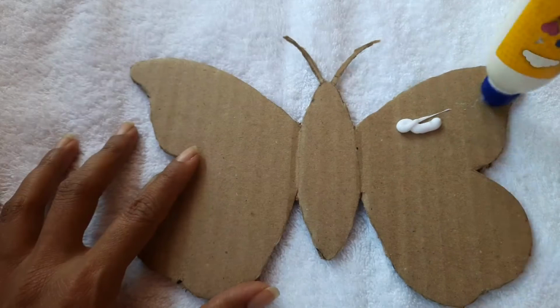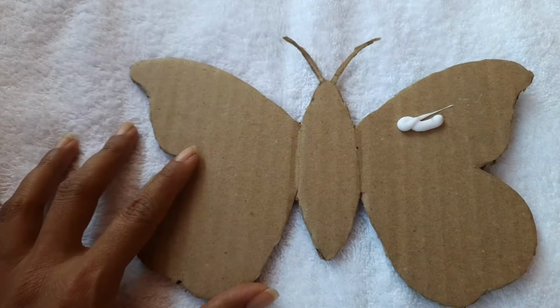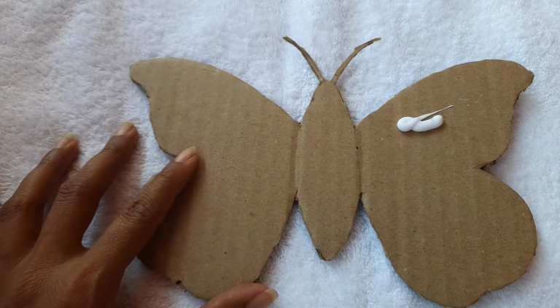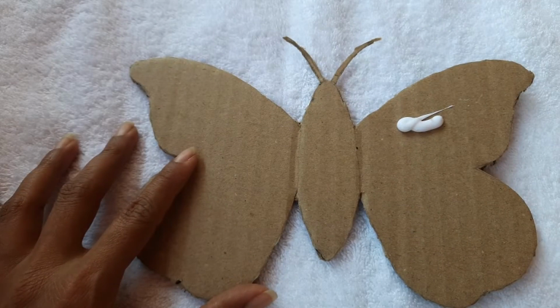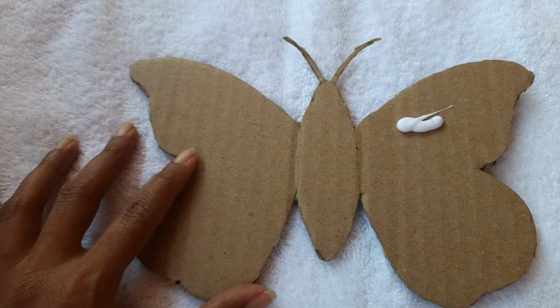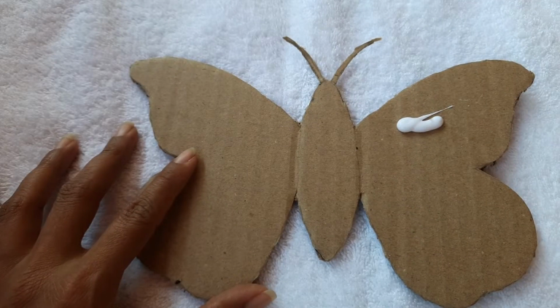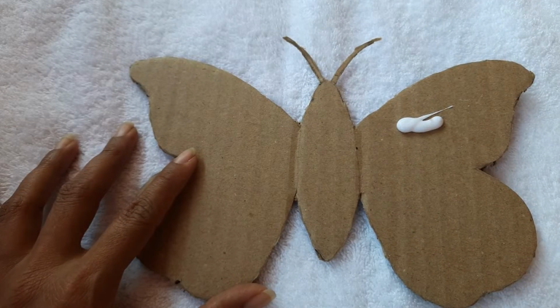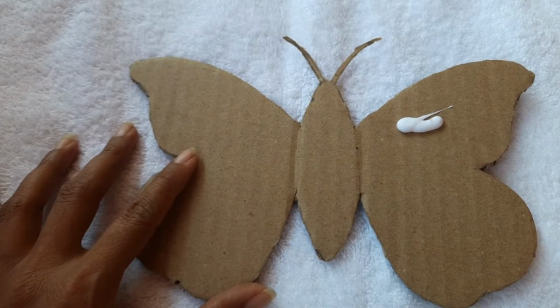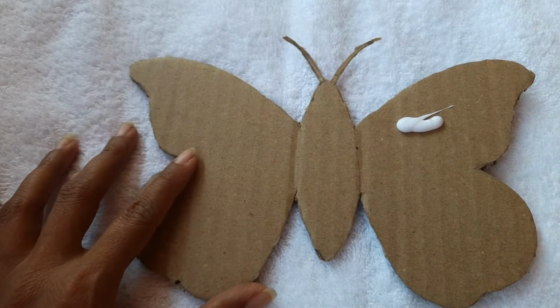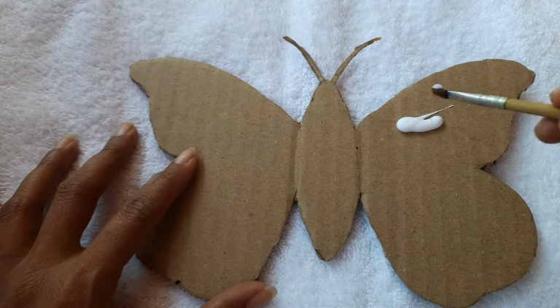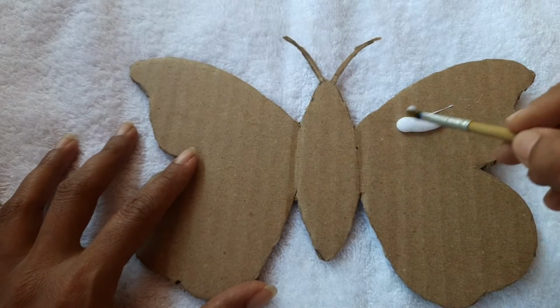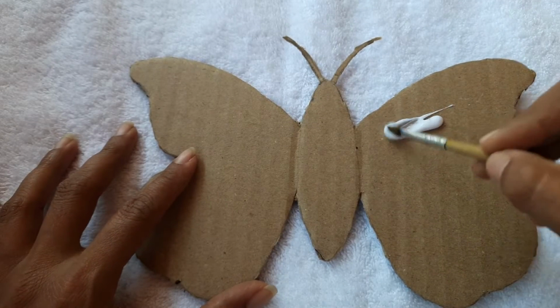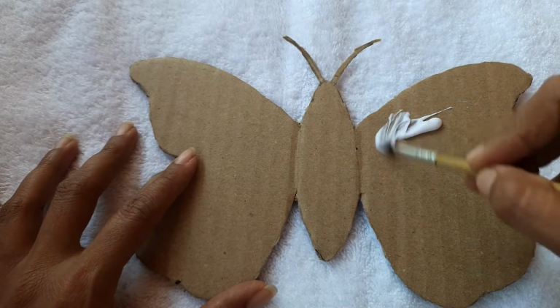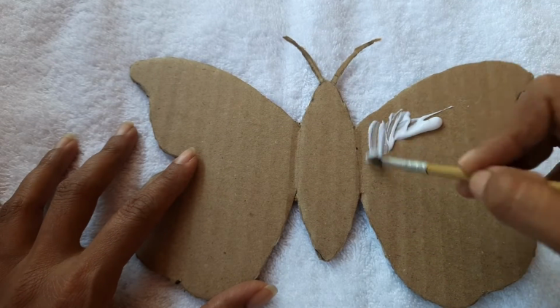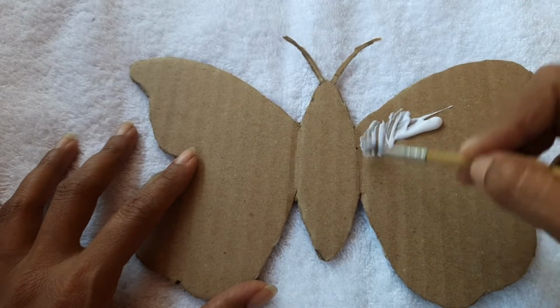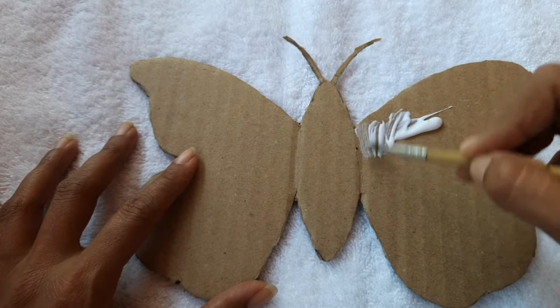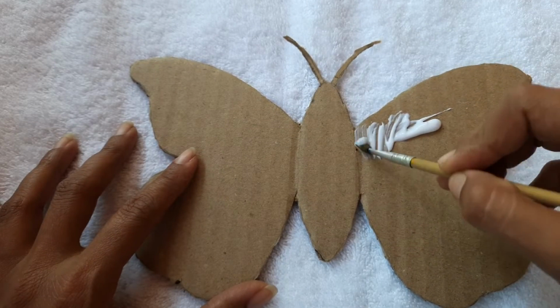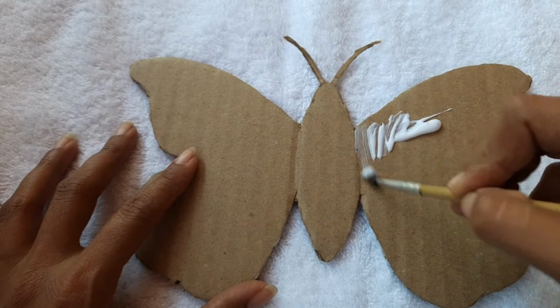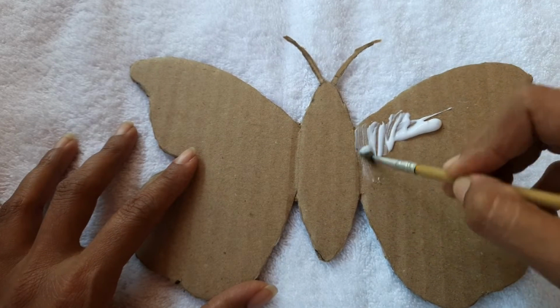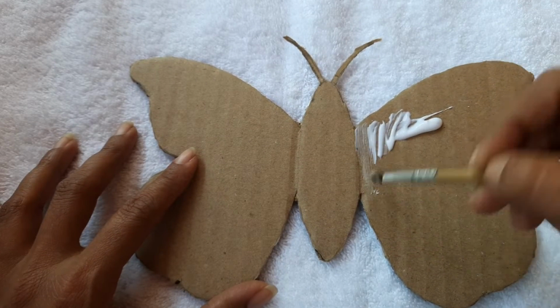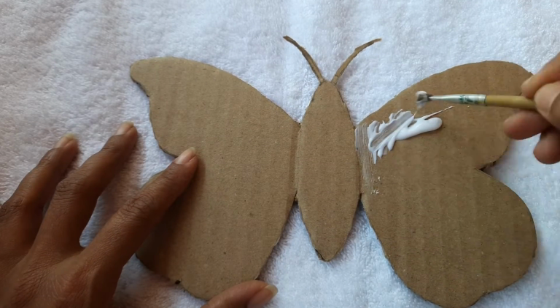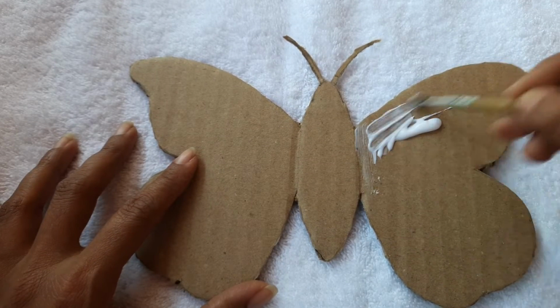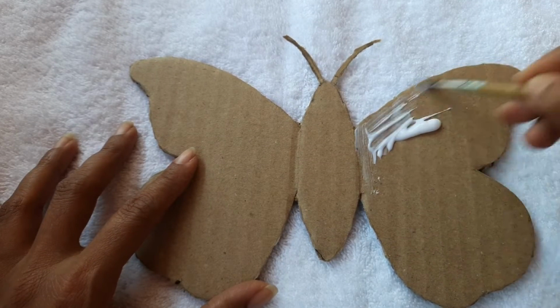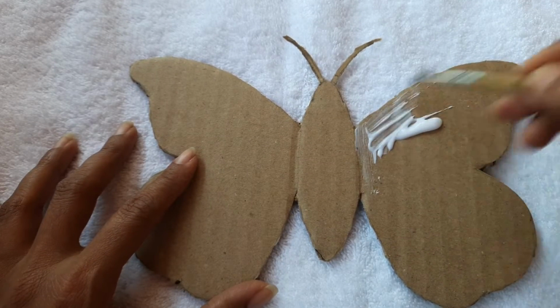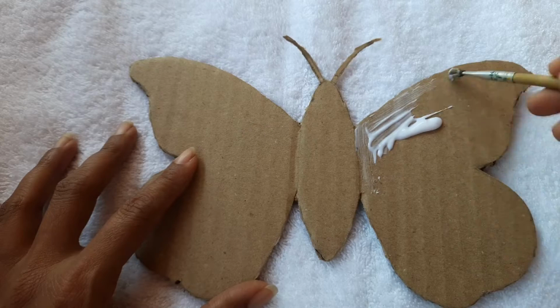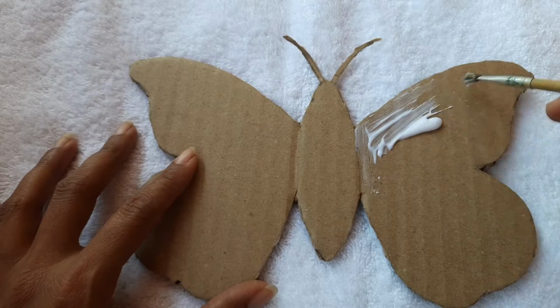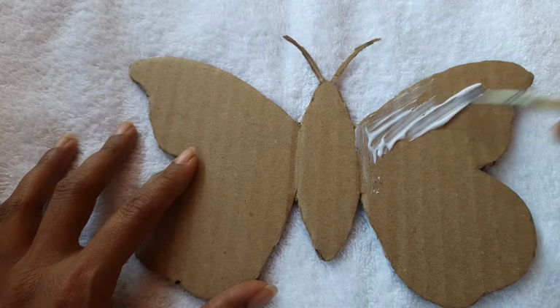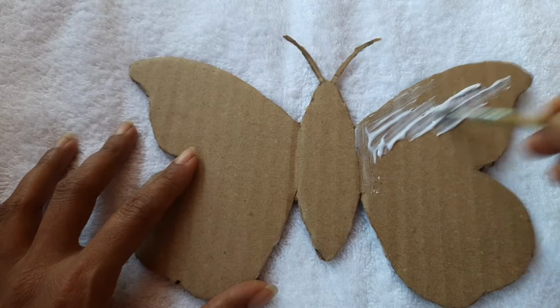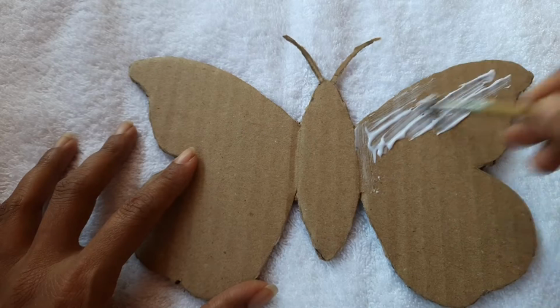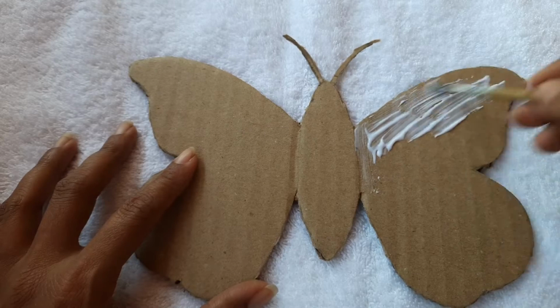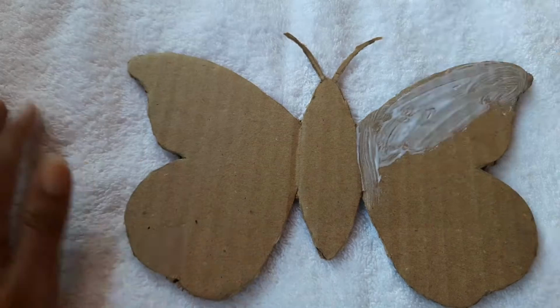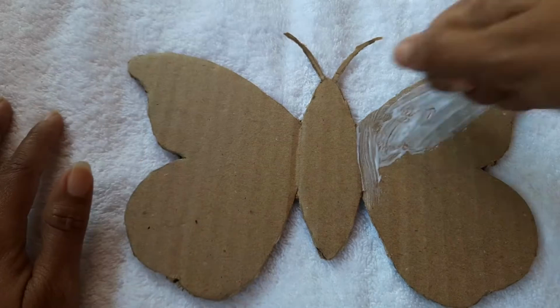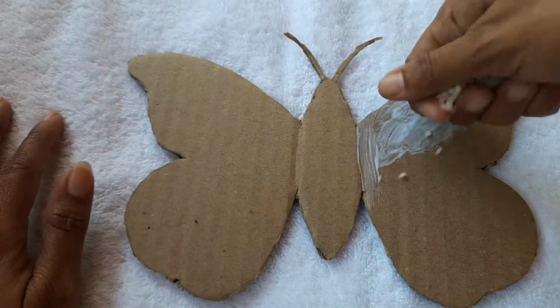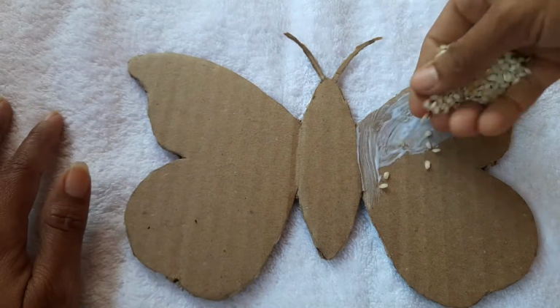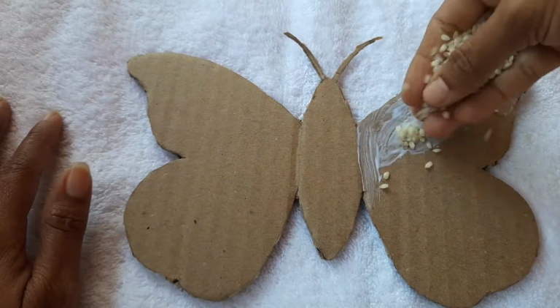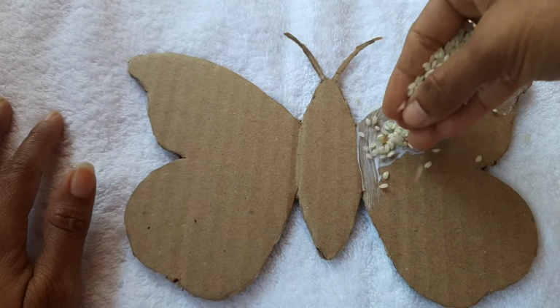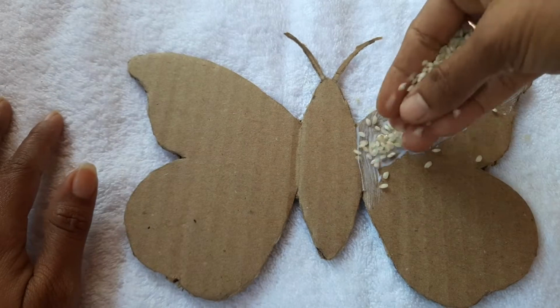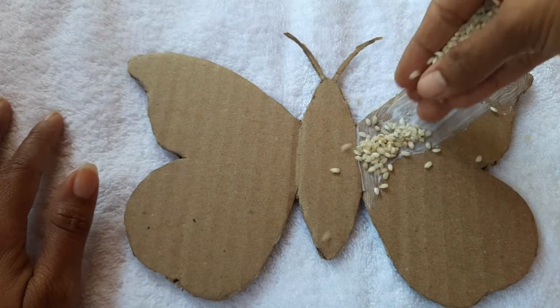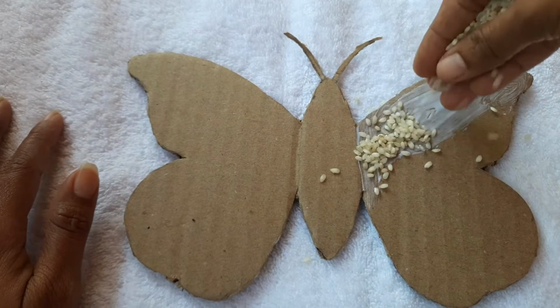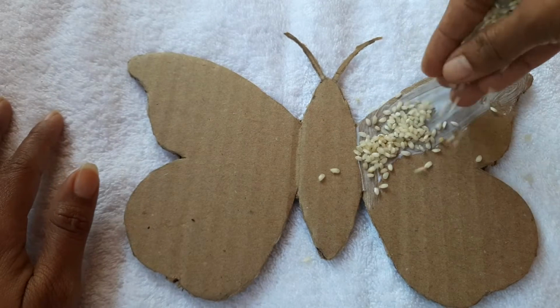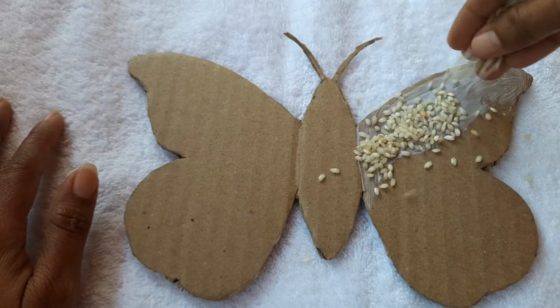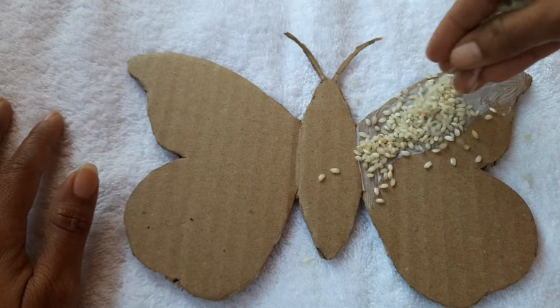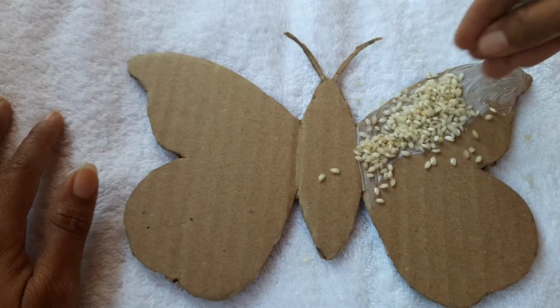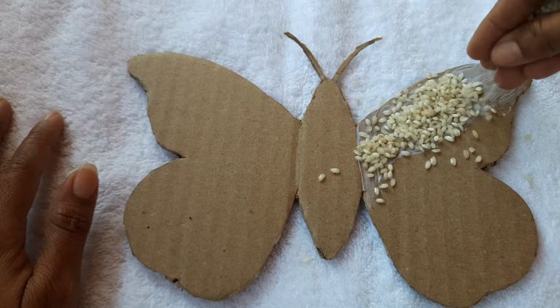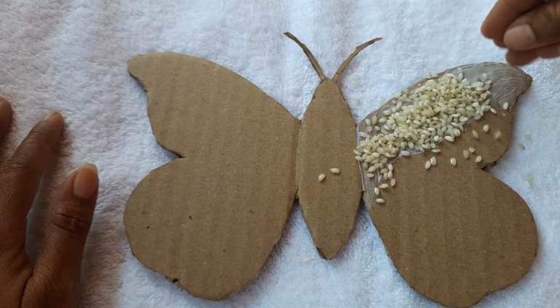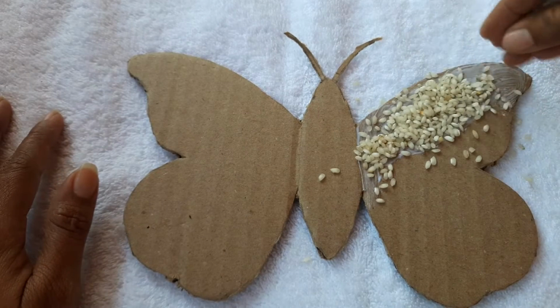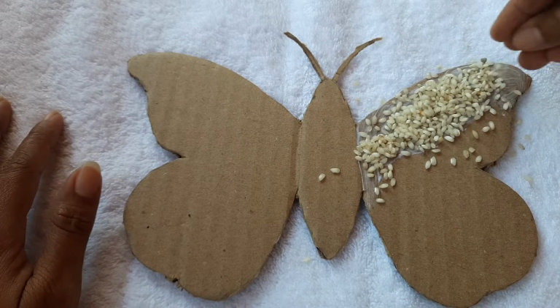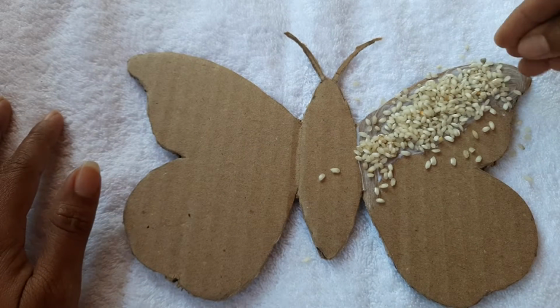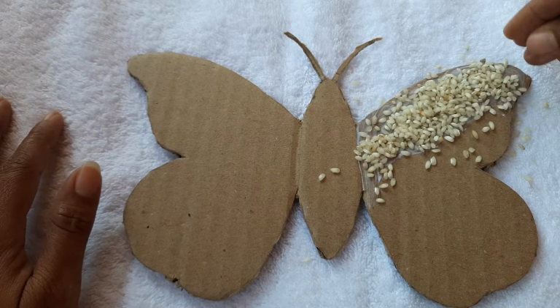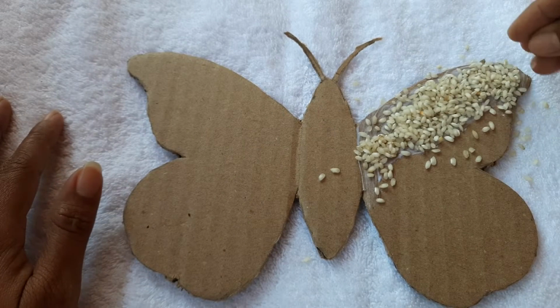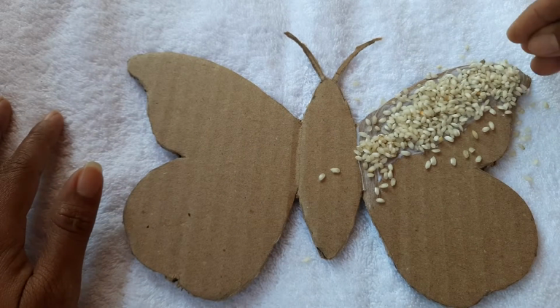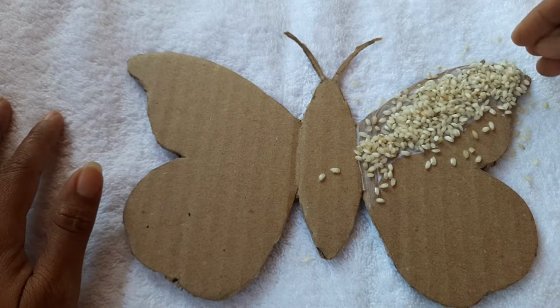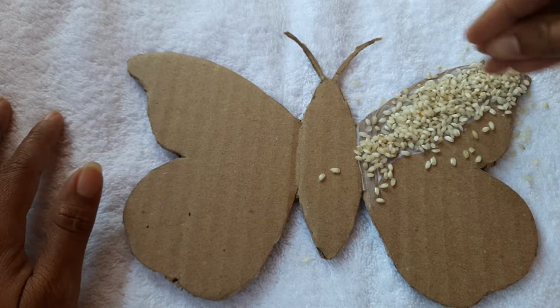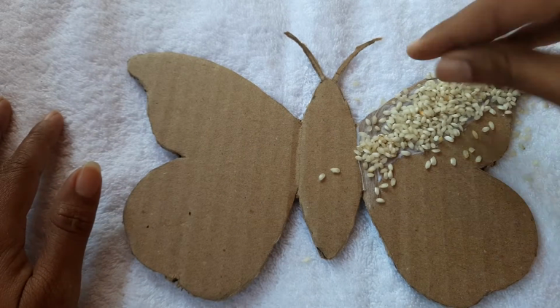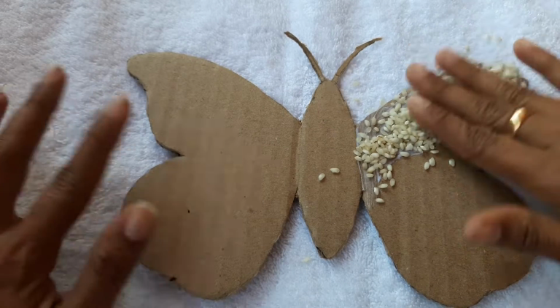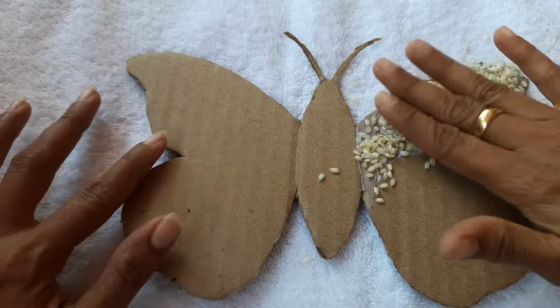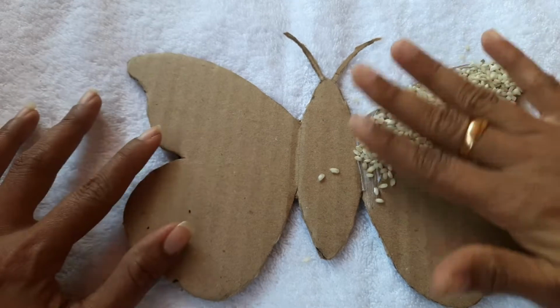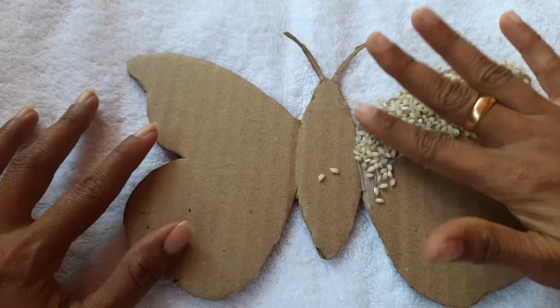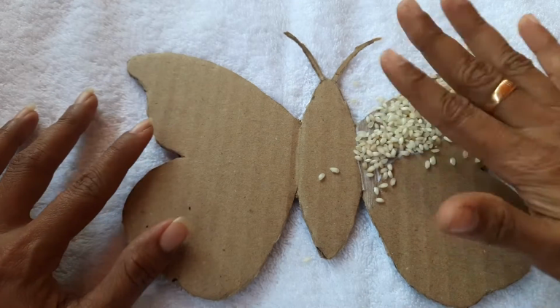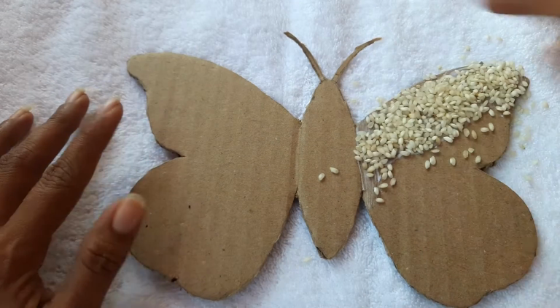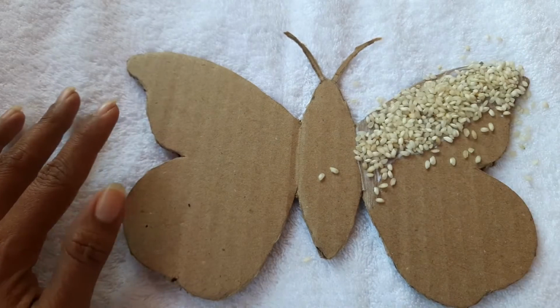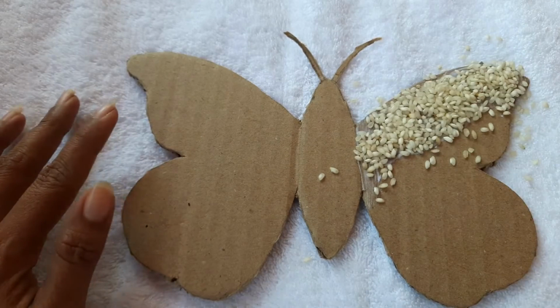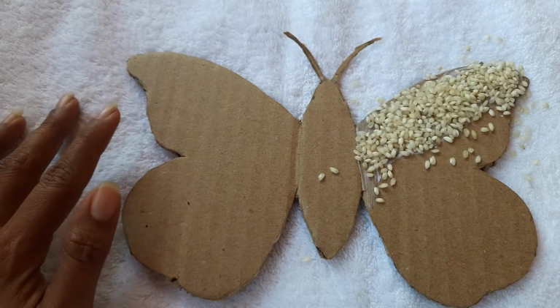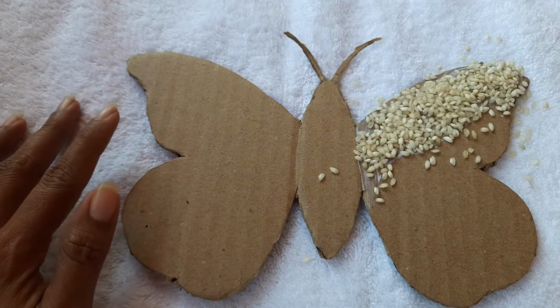Now apply some gum on it. Put it in a thick layer.